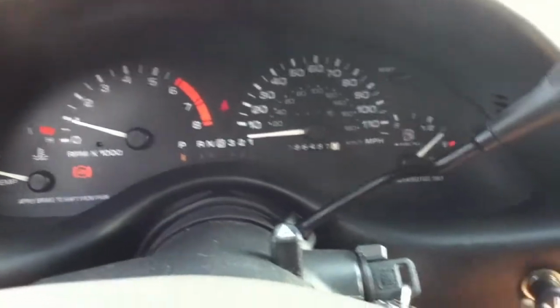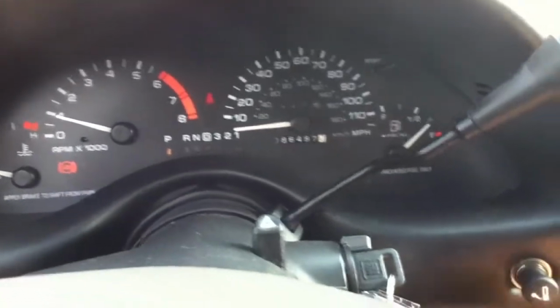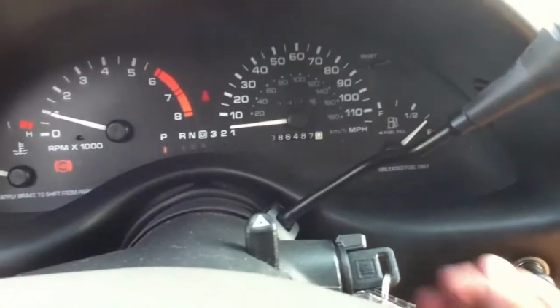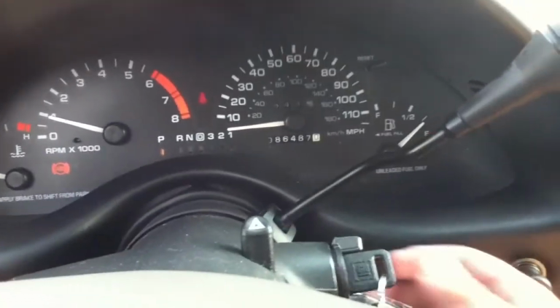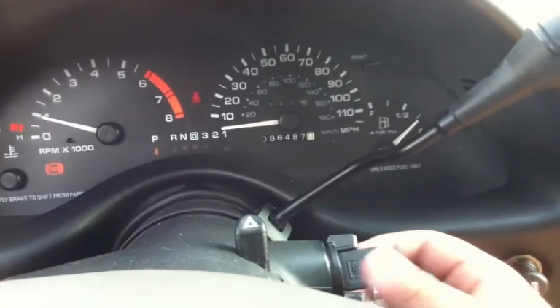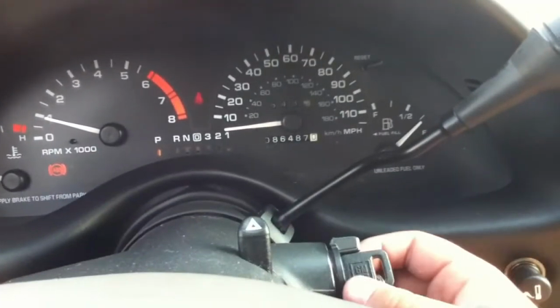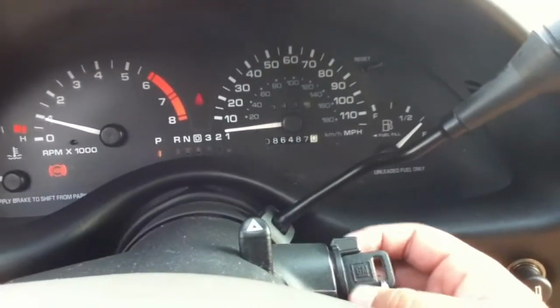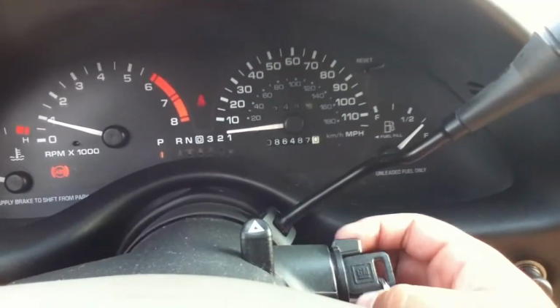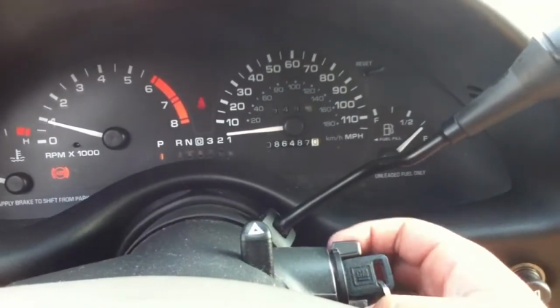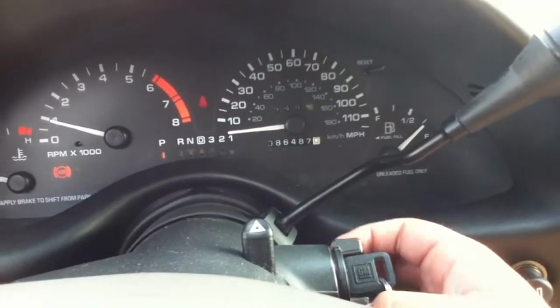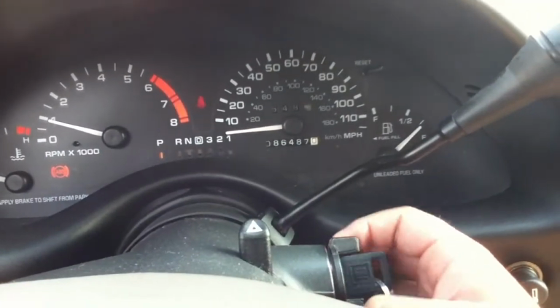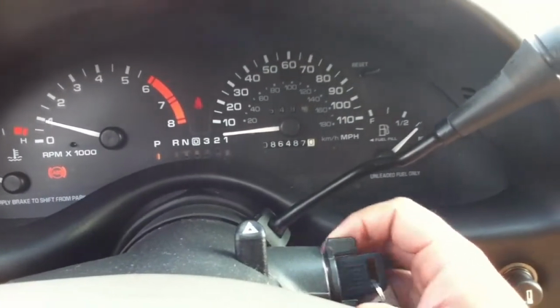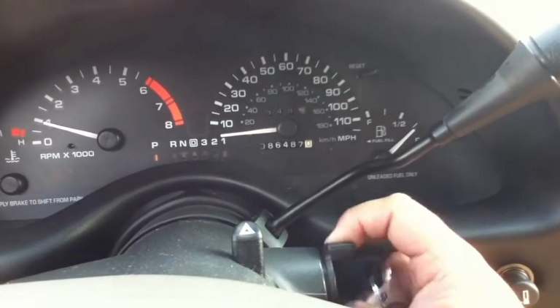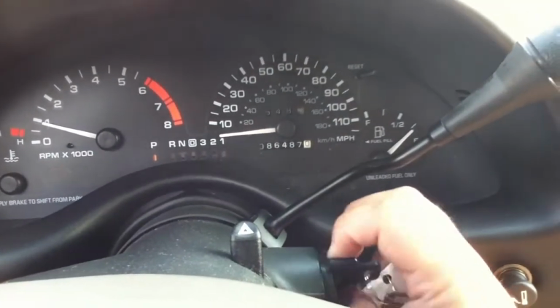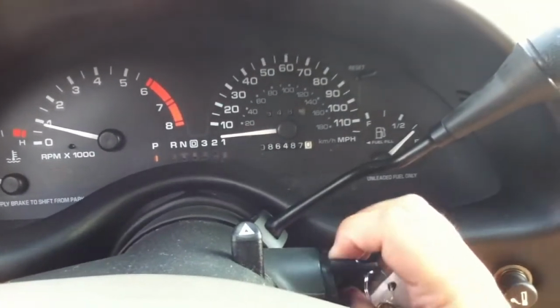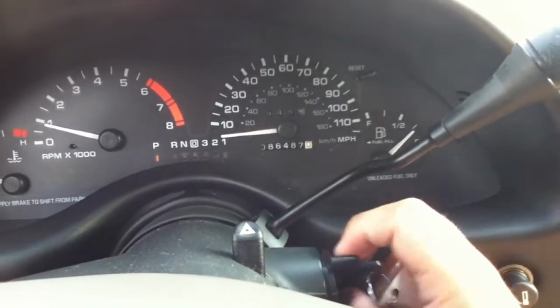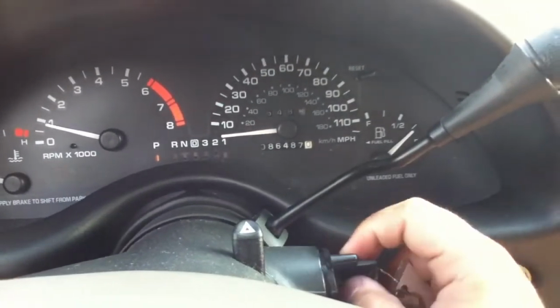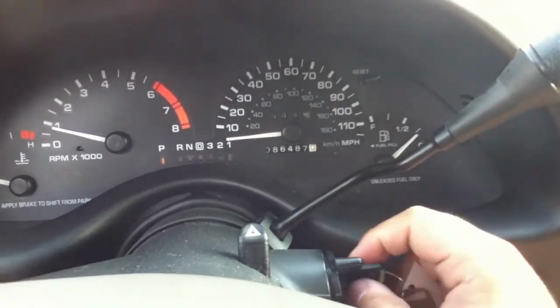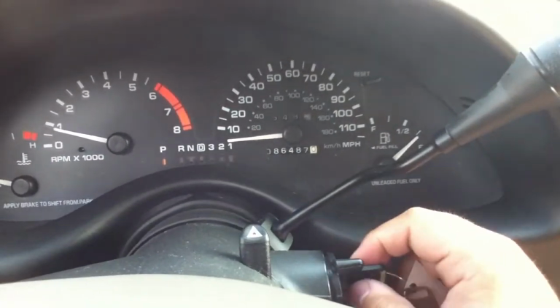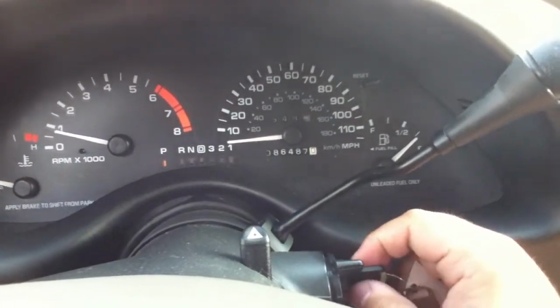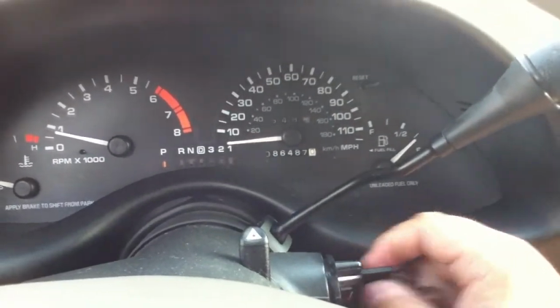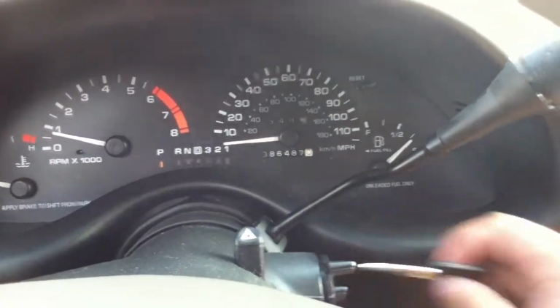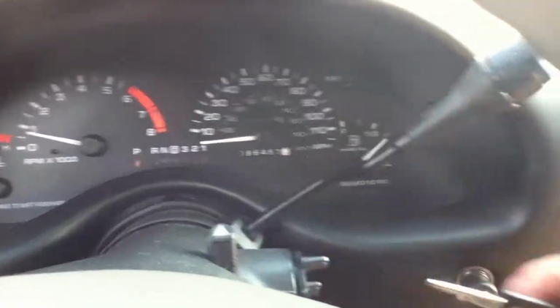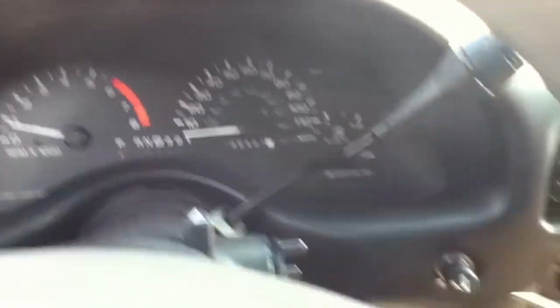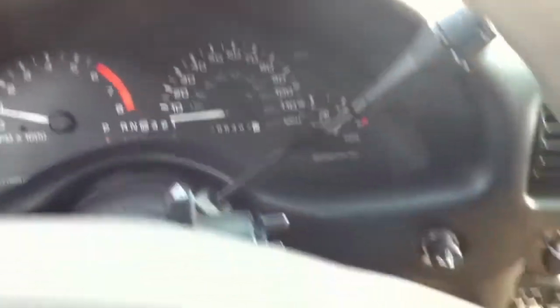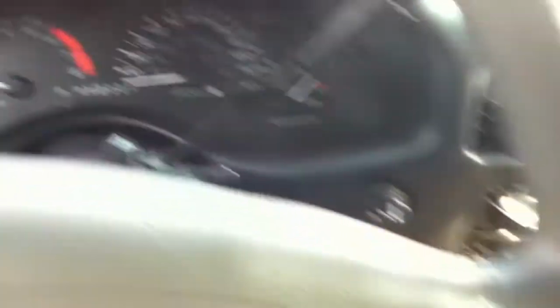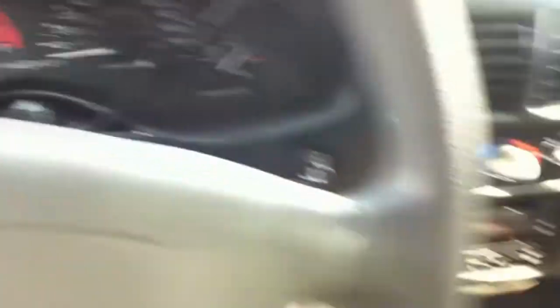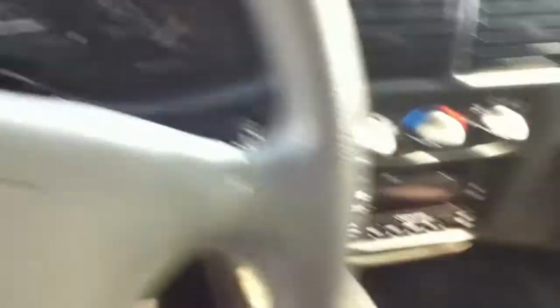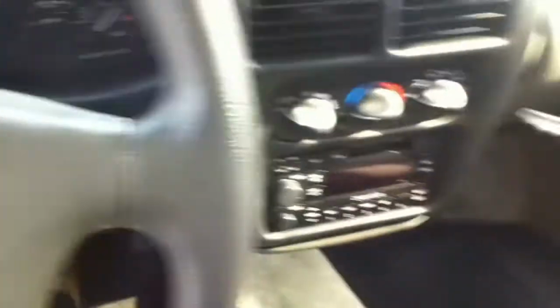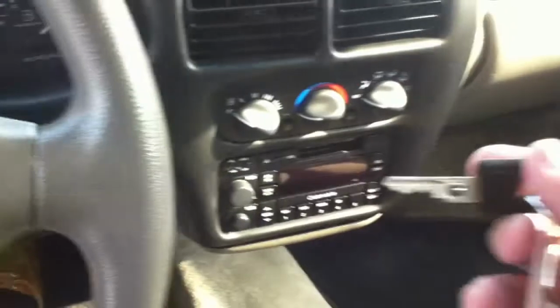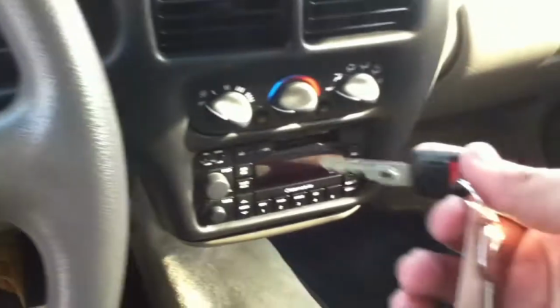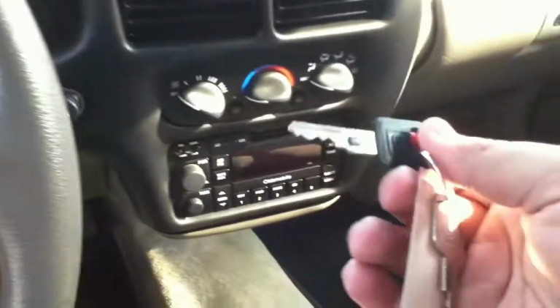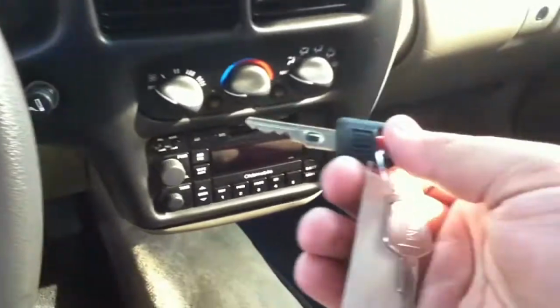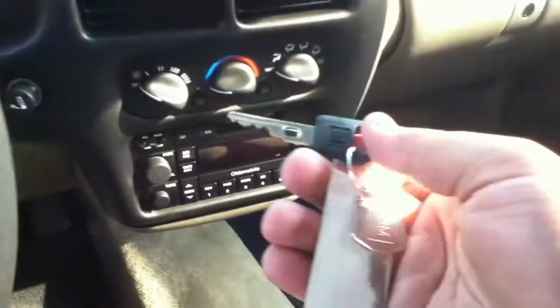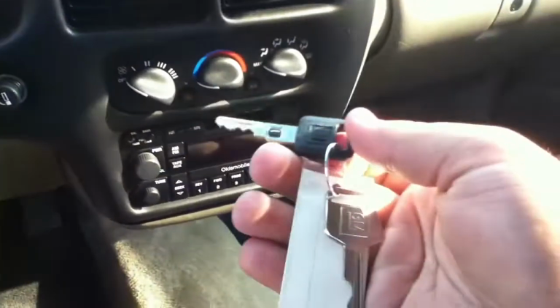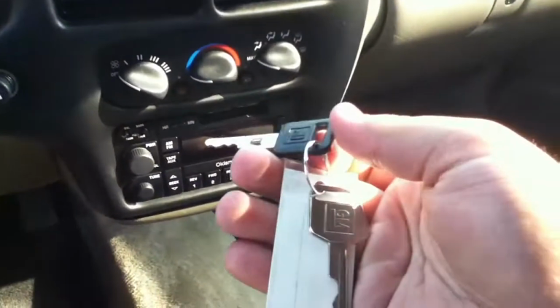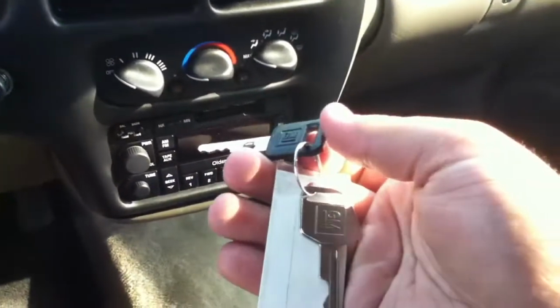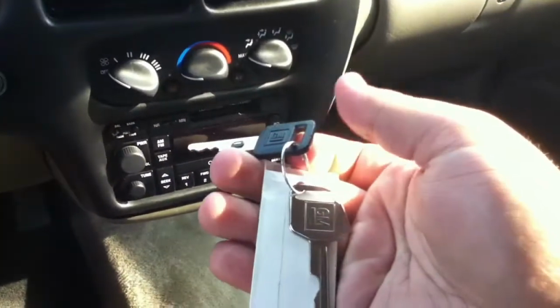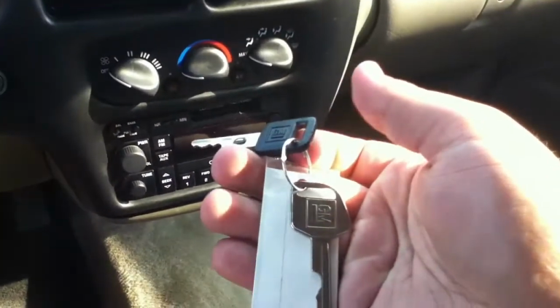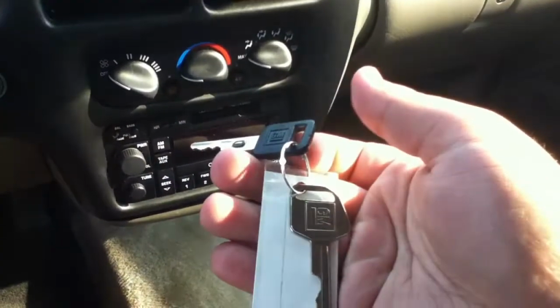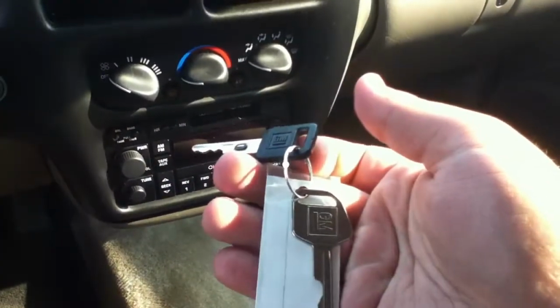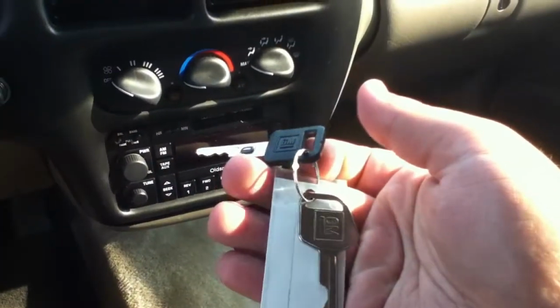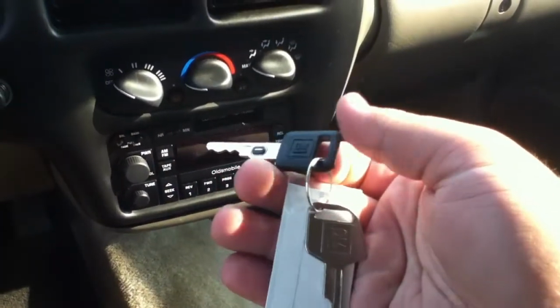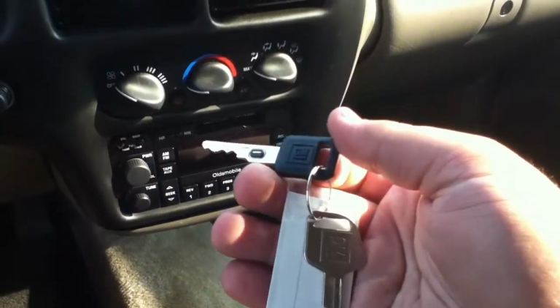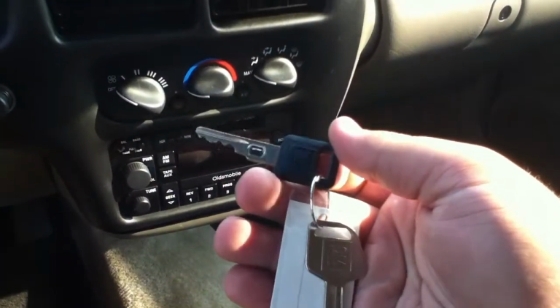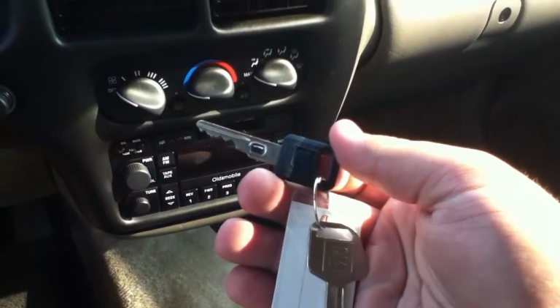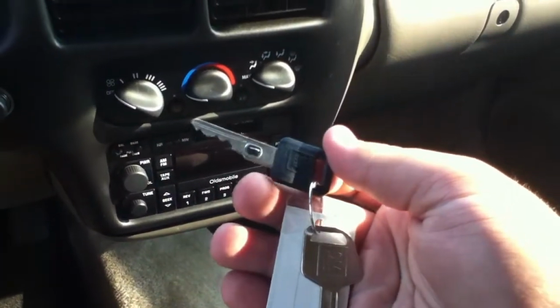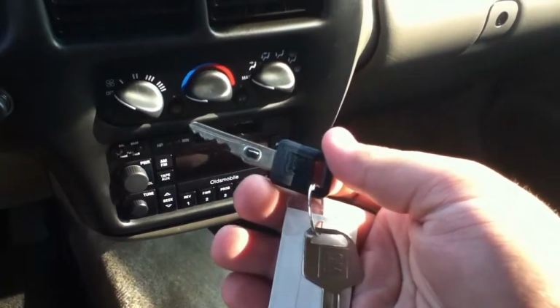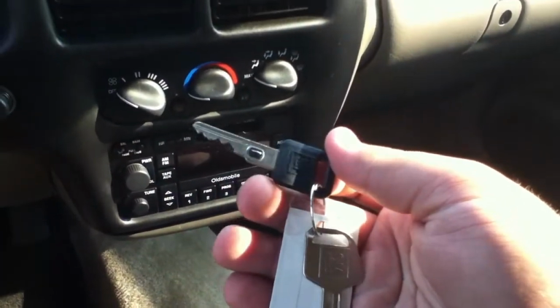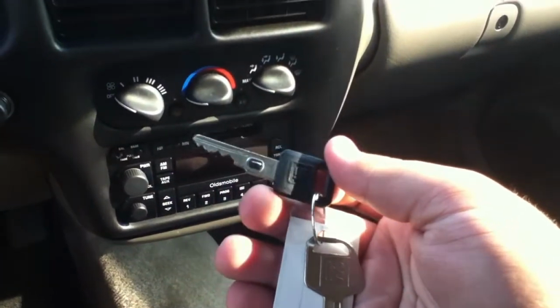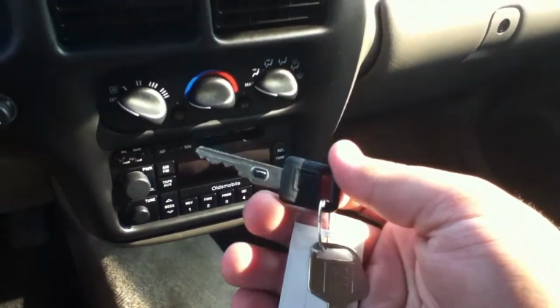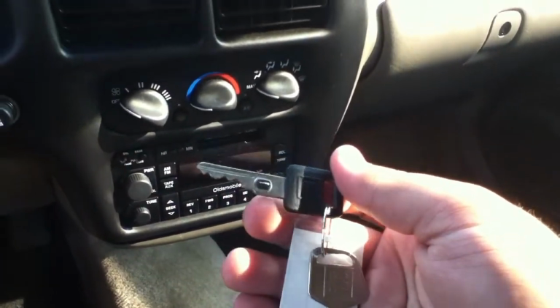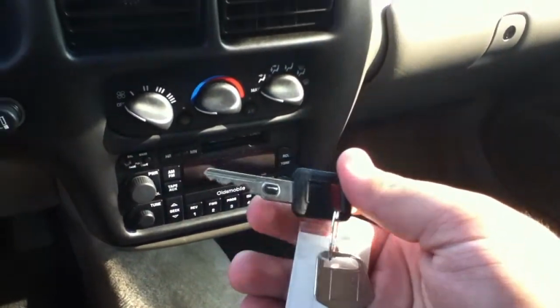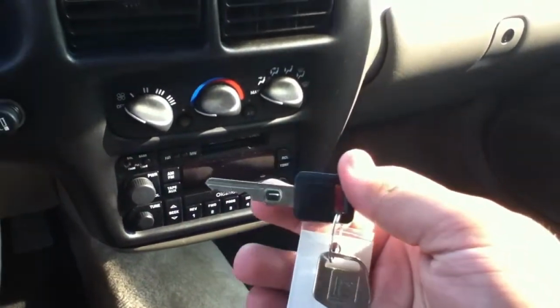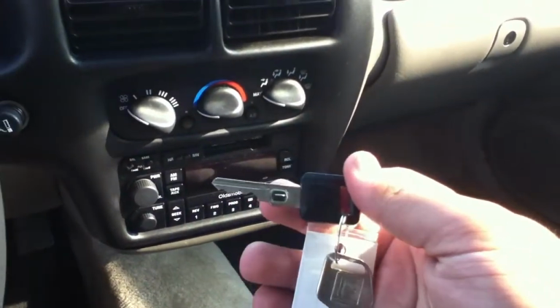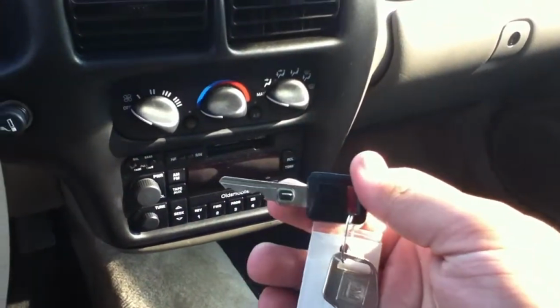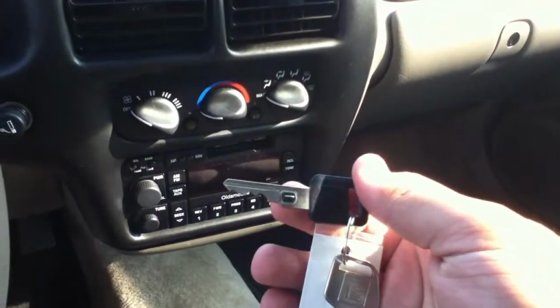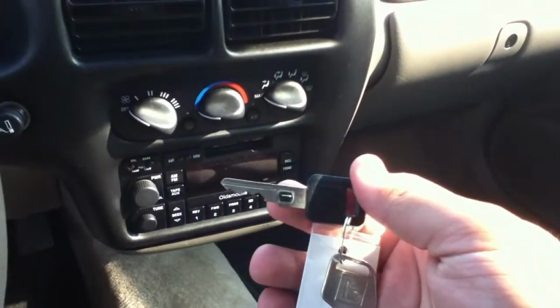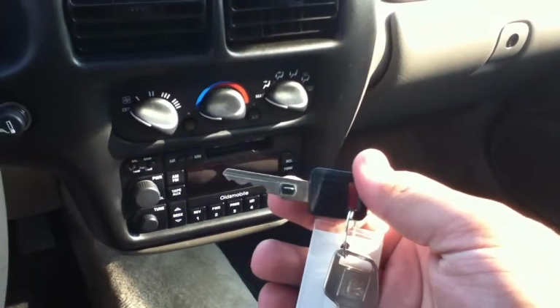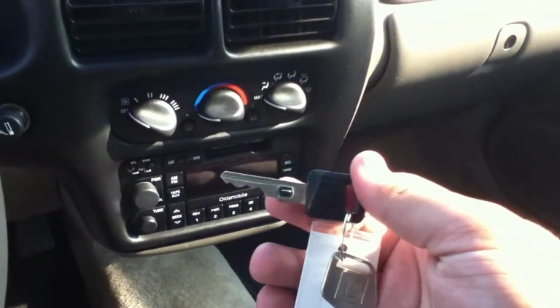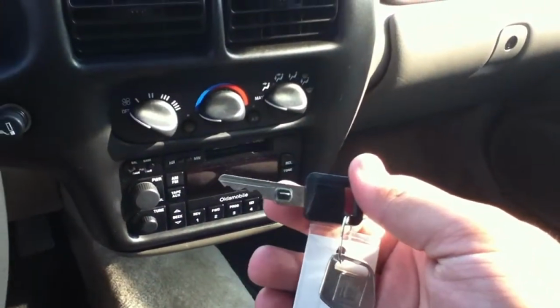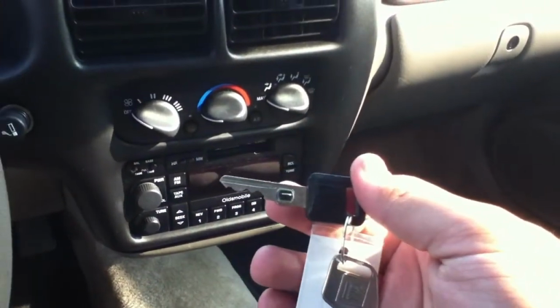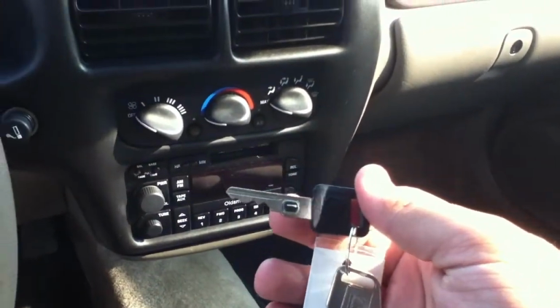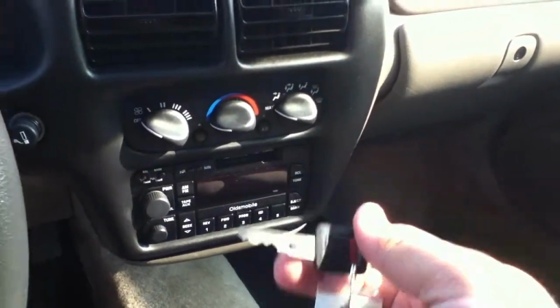We'll go ahead and shut it down. It has original GM keys with a little computer chip in there.